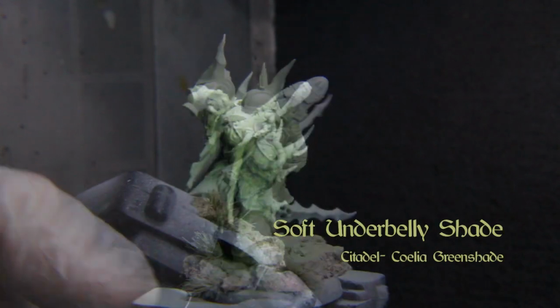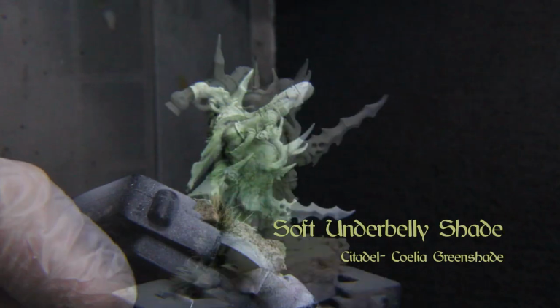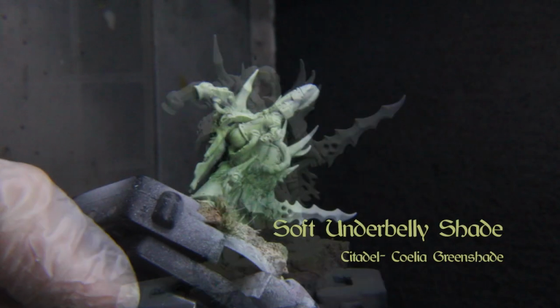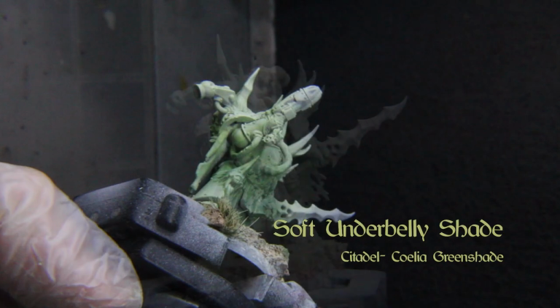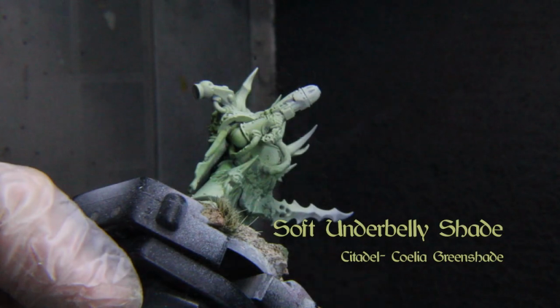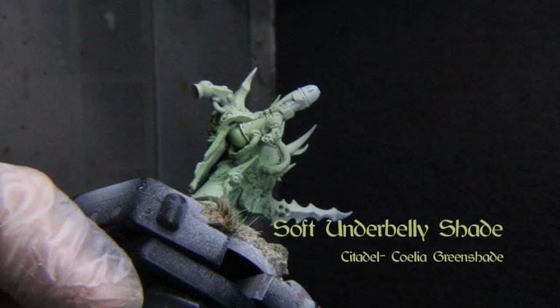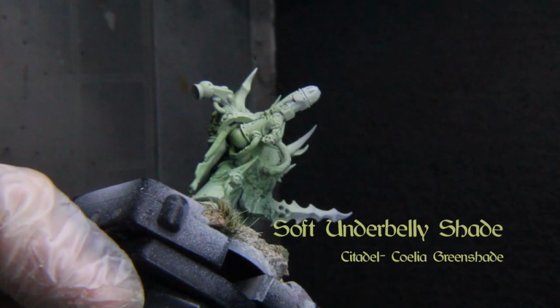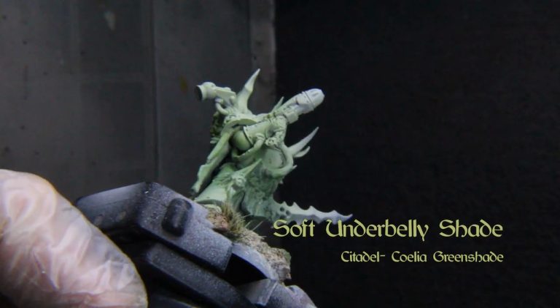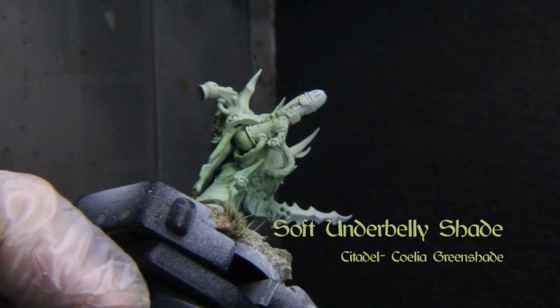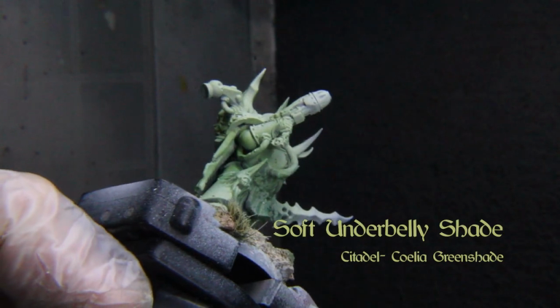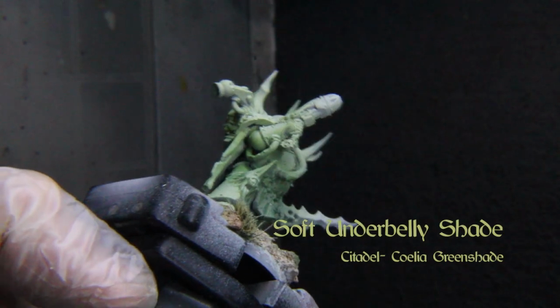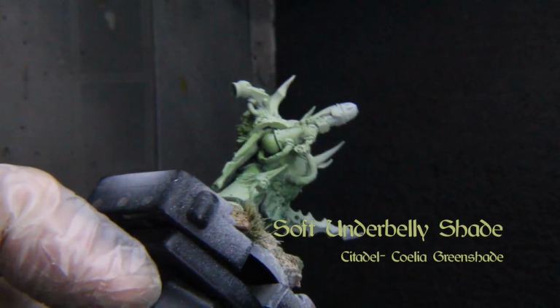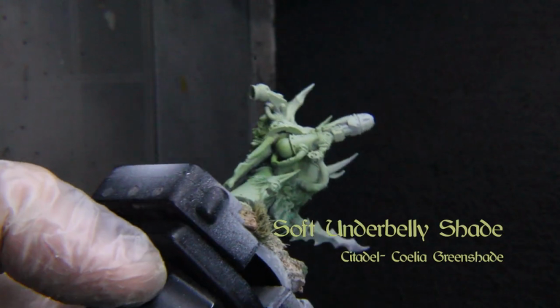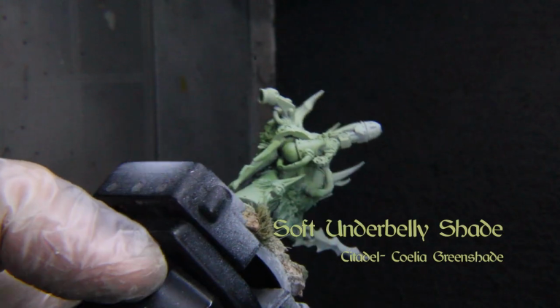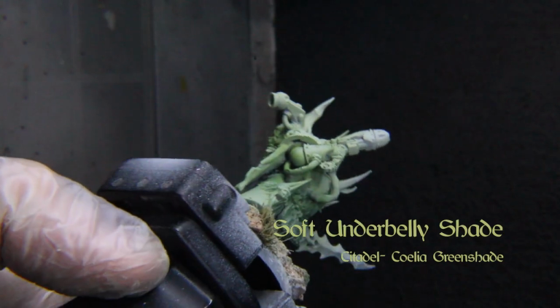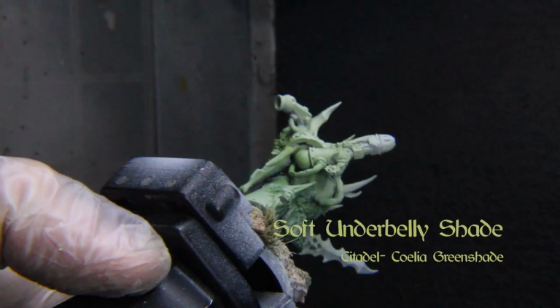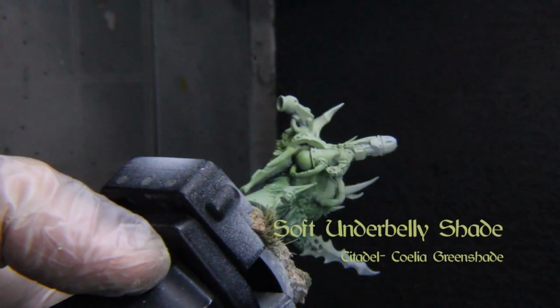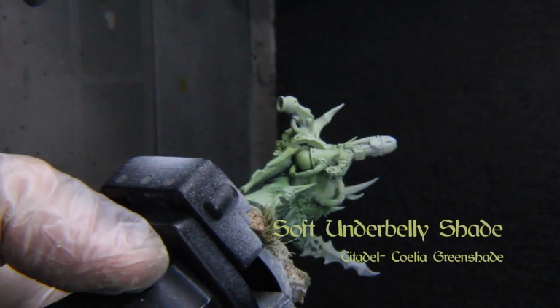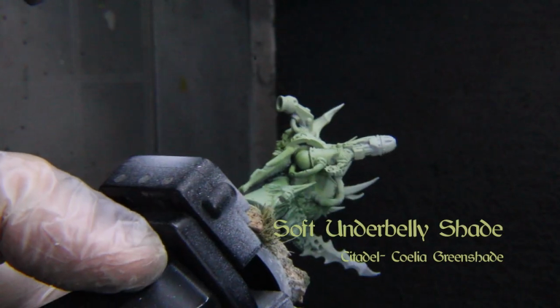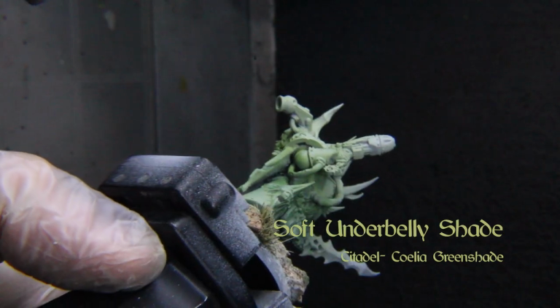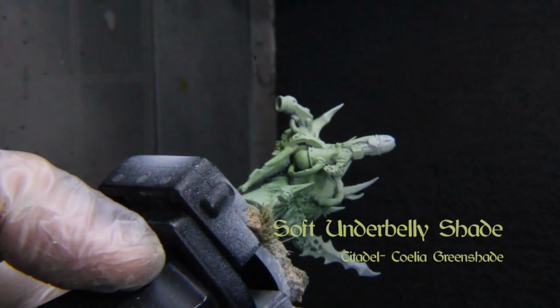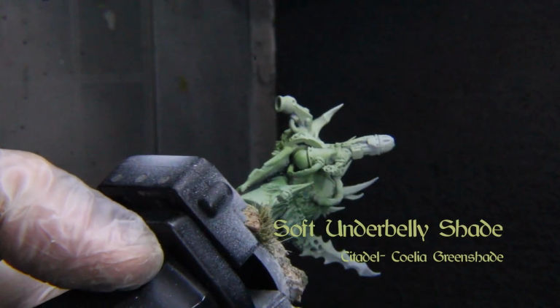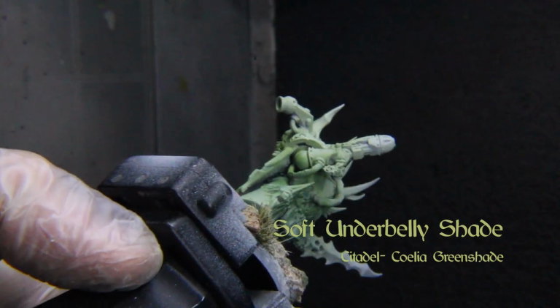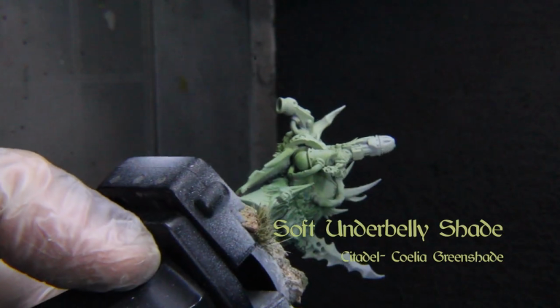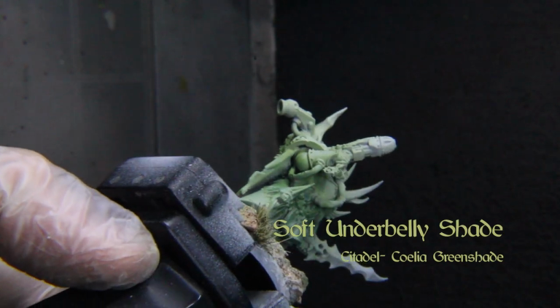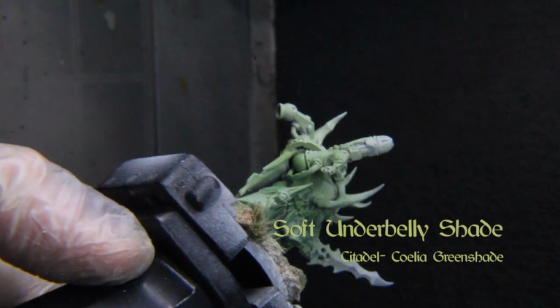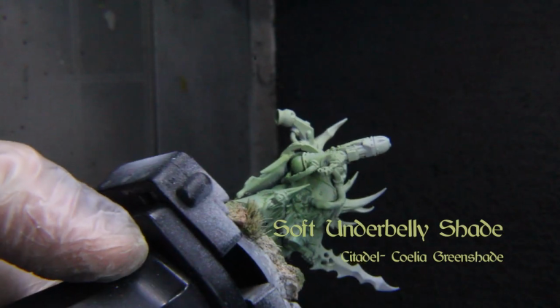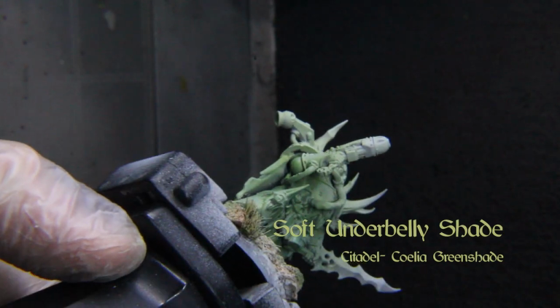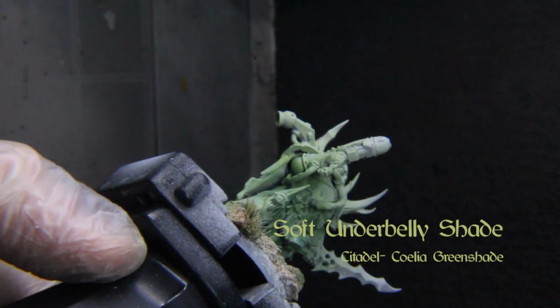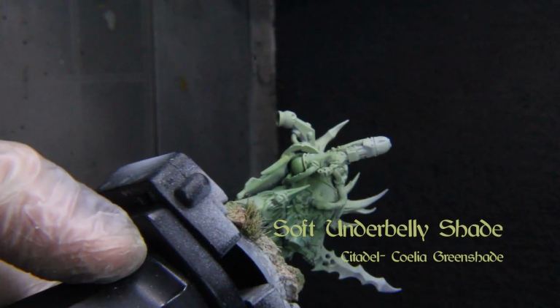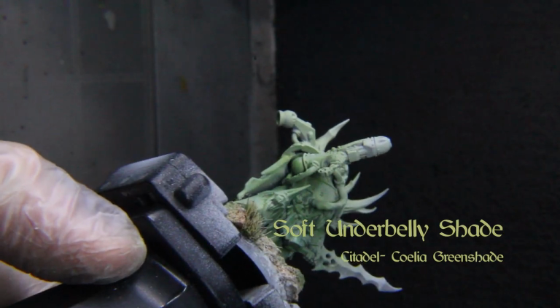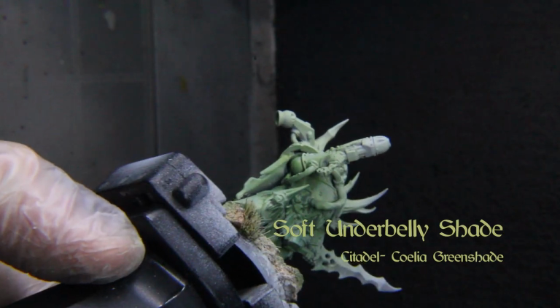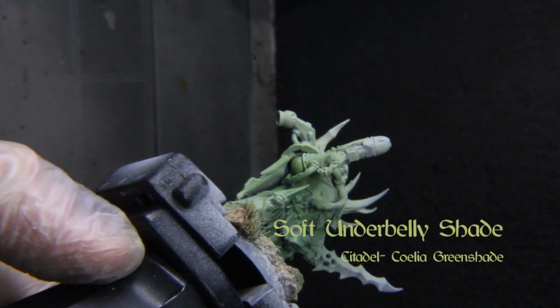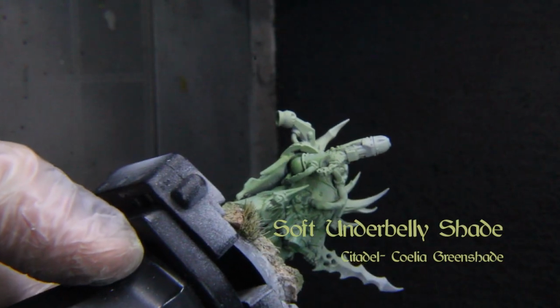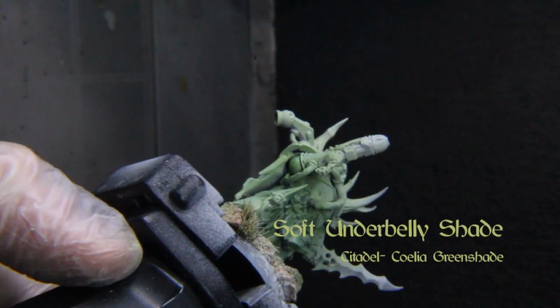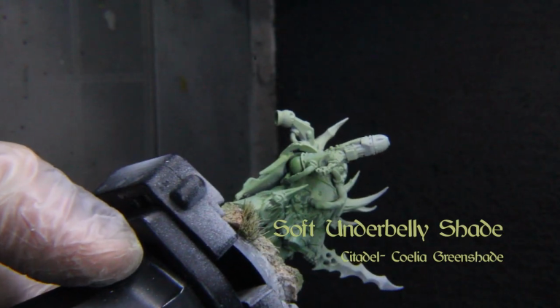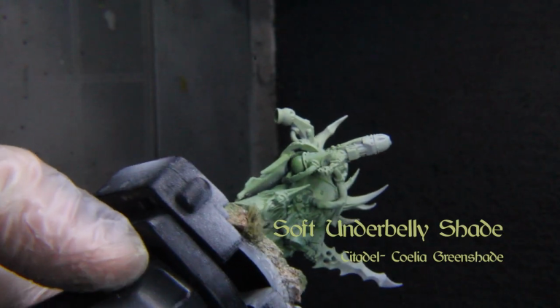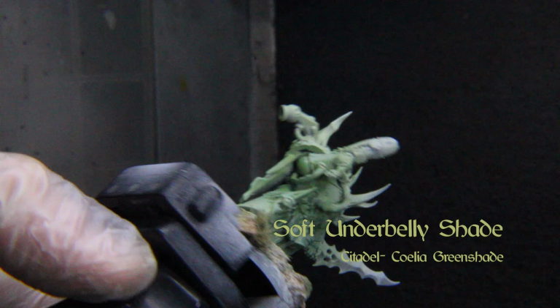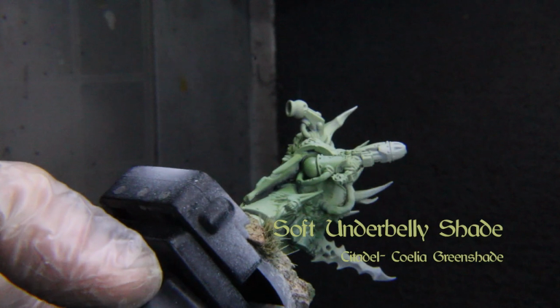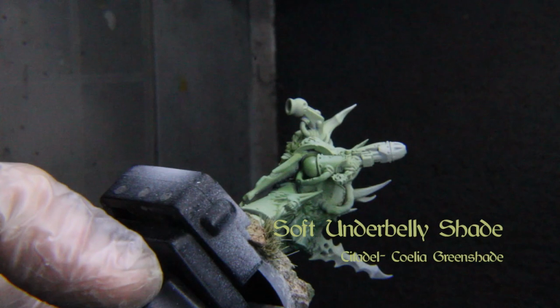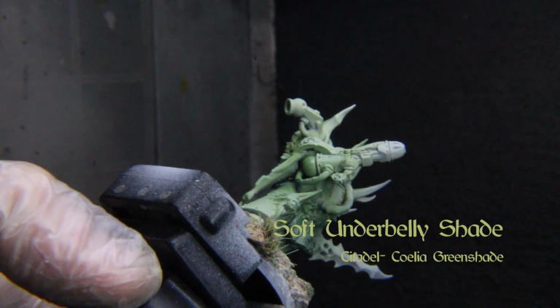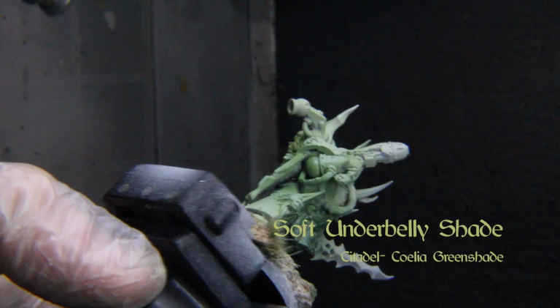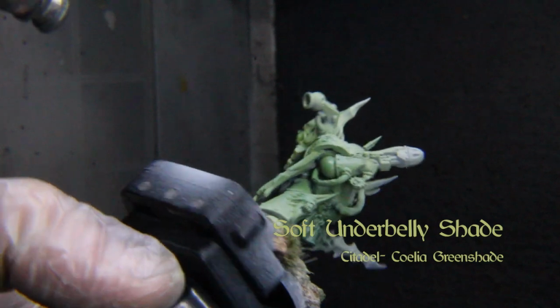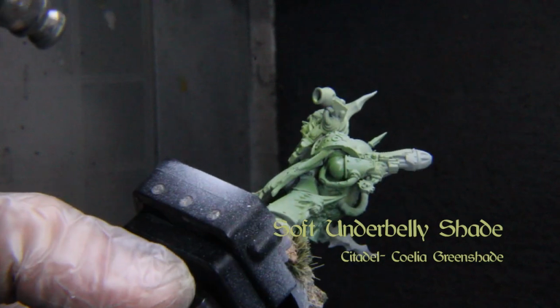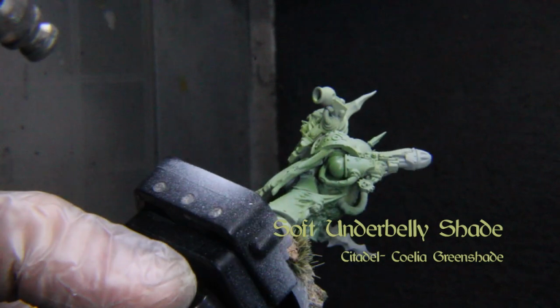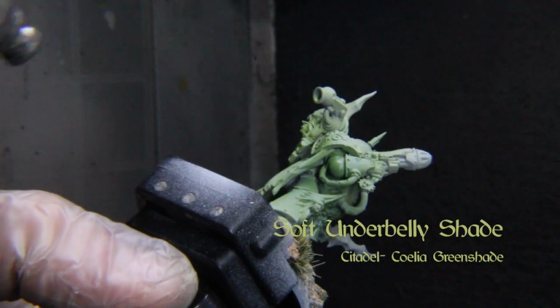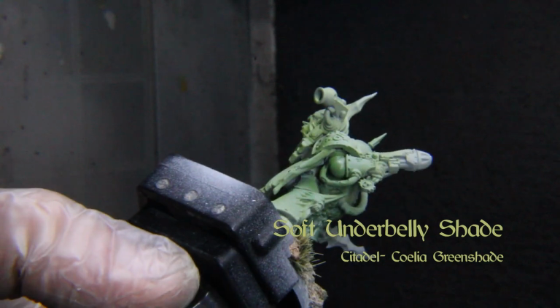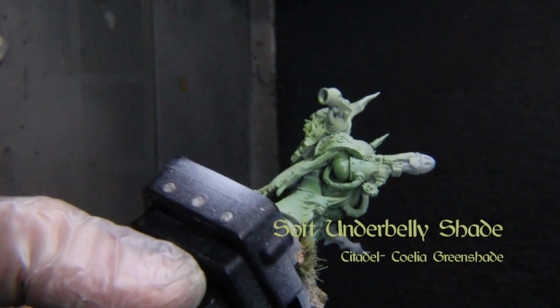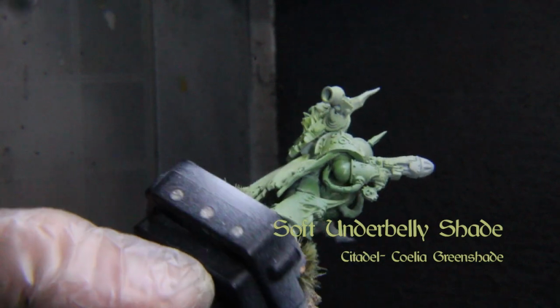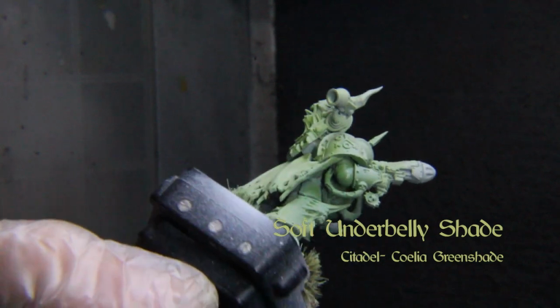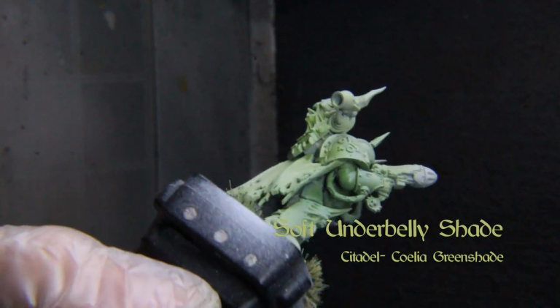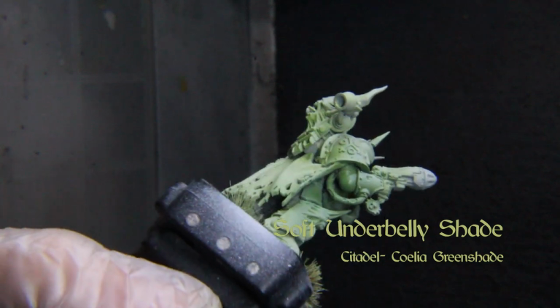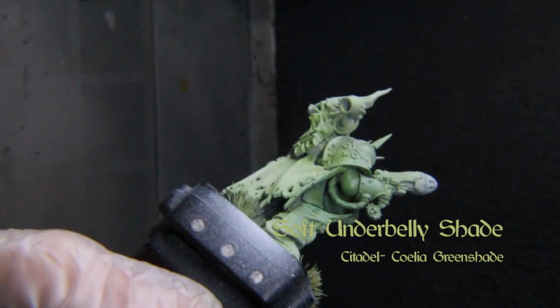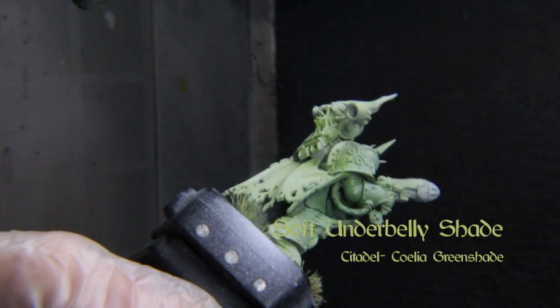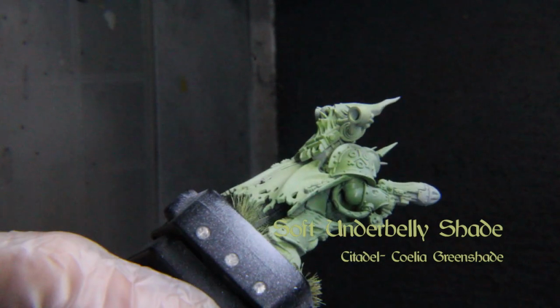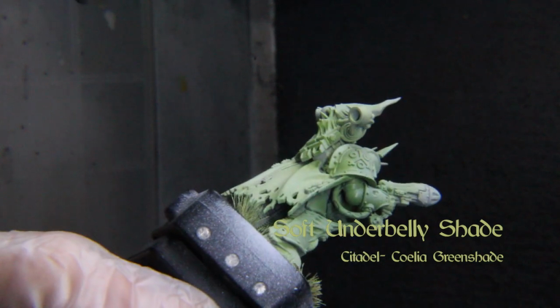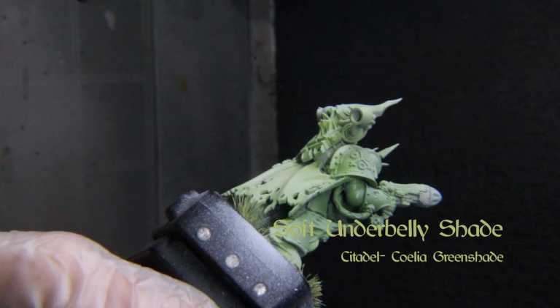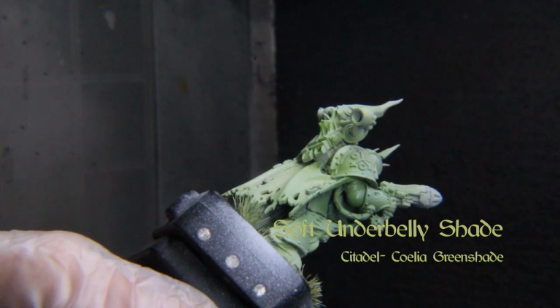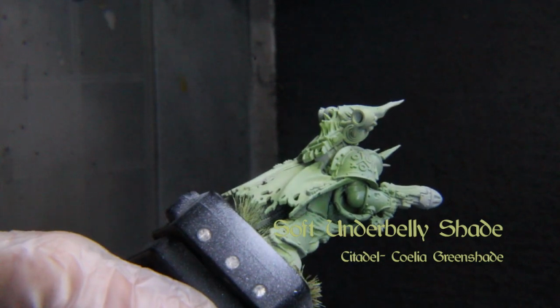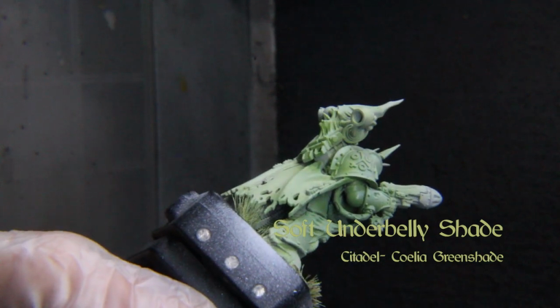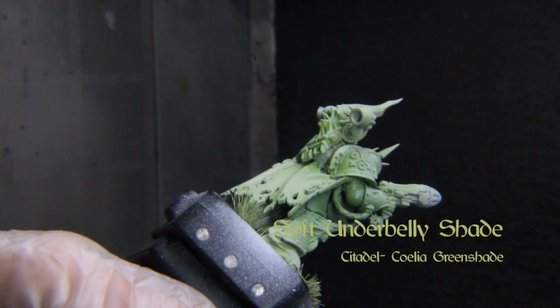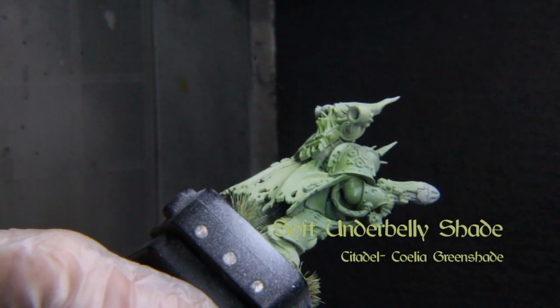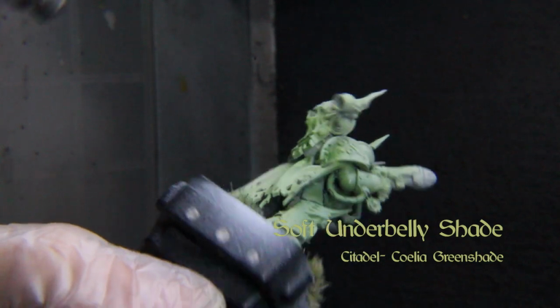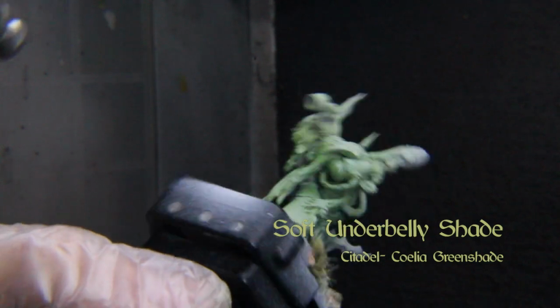Then we'll spray Citadel's Coelho green shade into the recesses of the model to cool down the green.